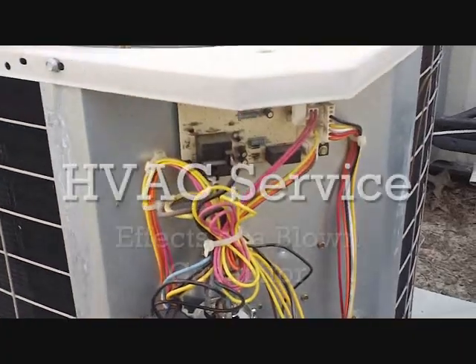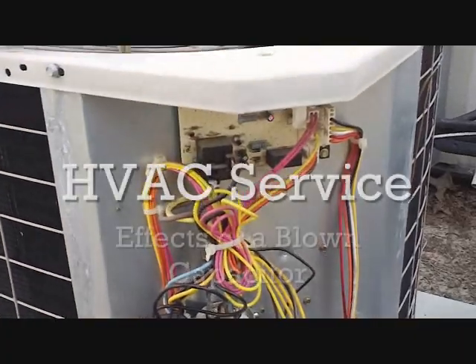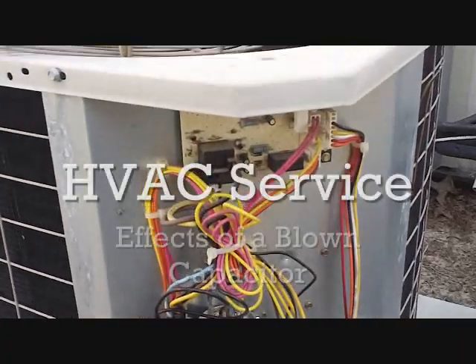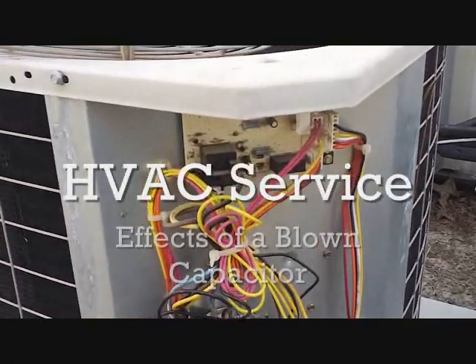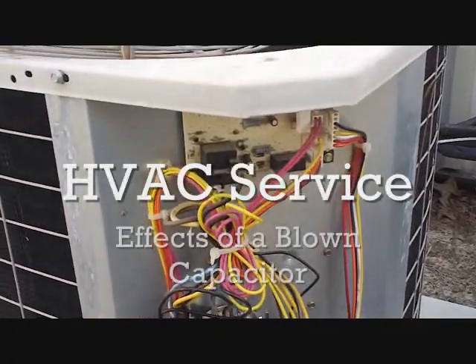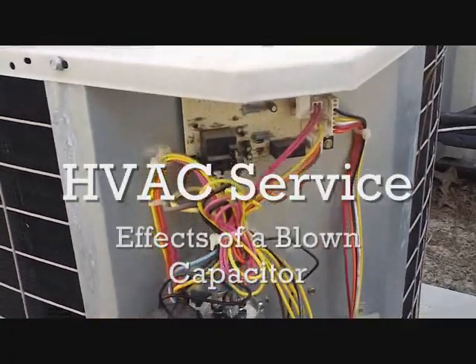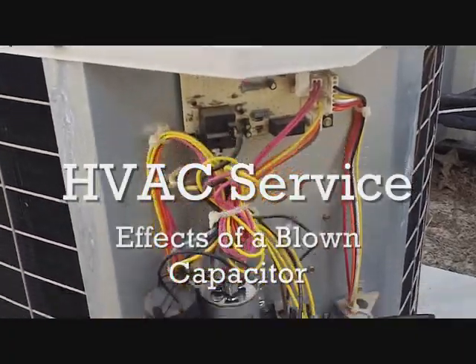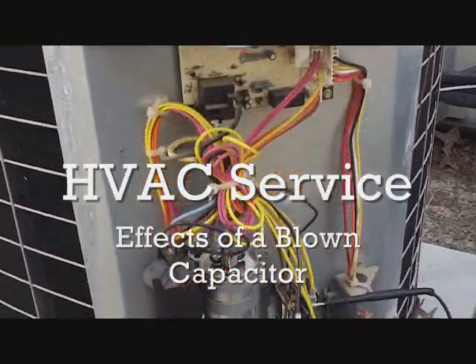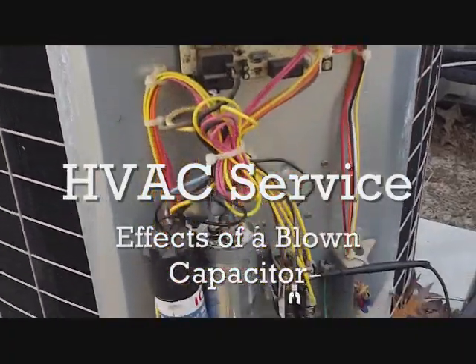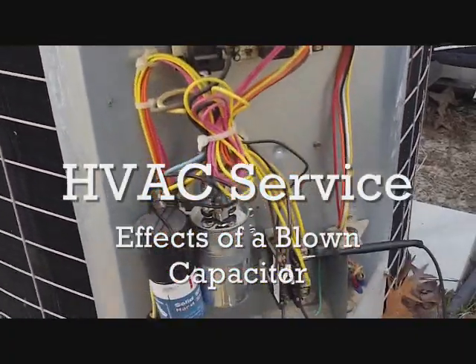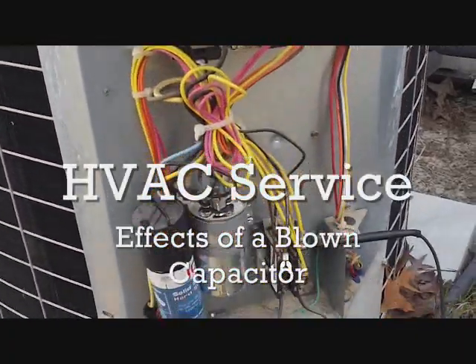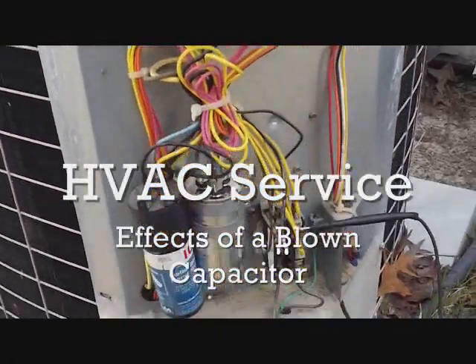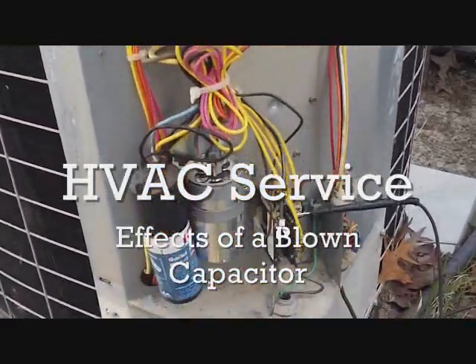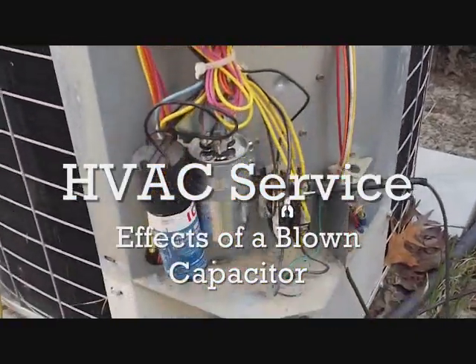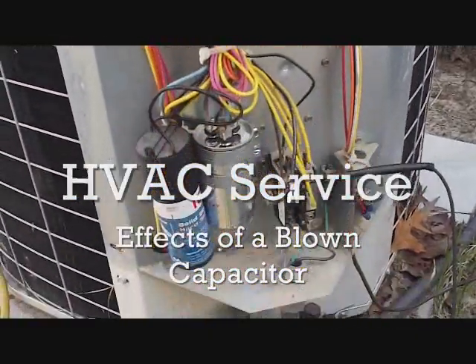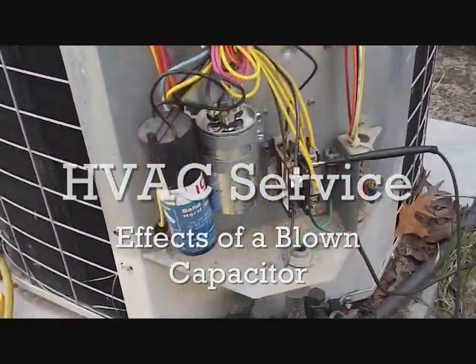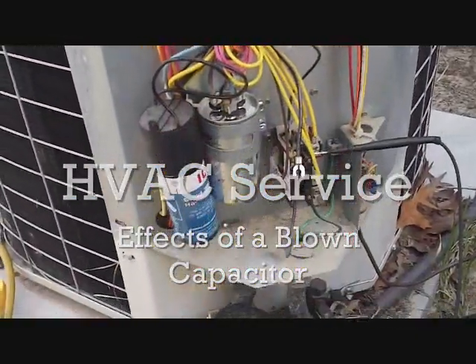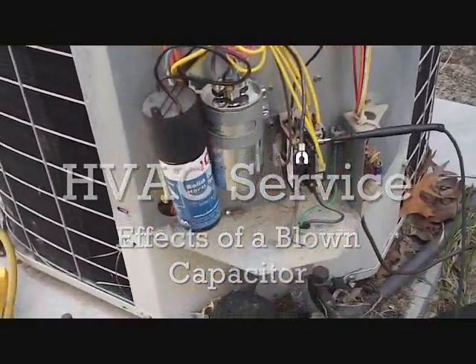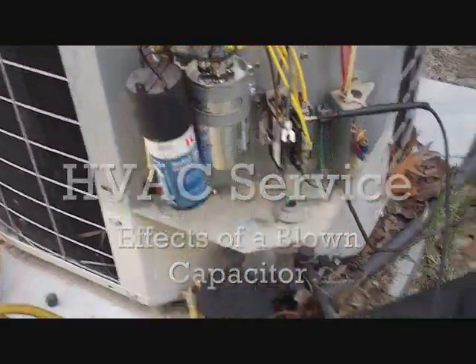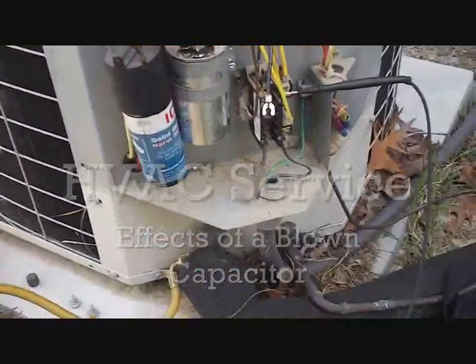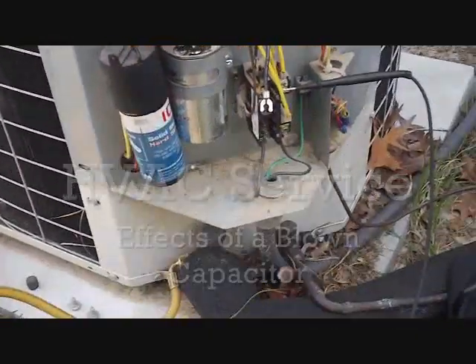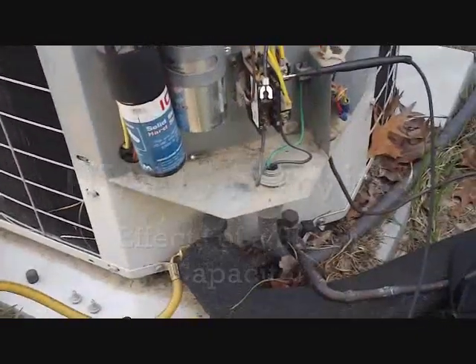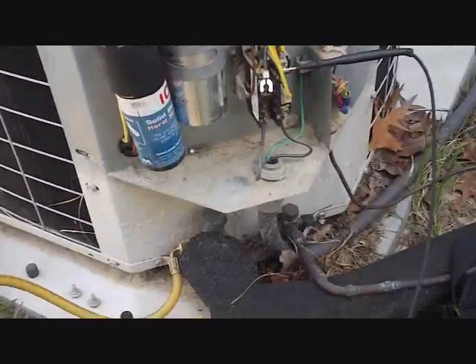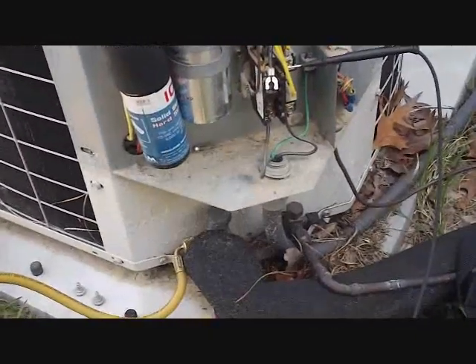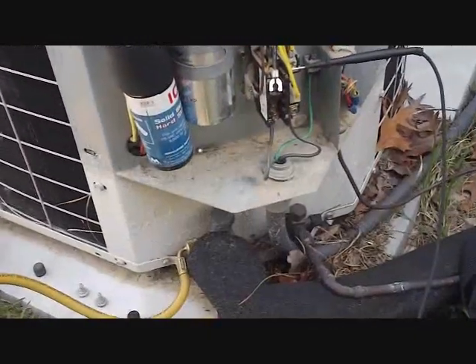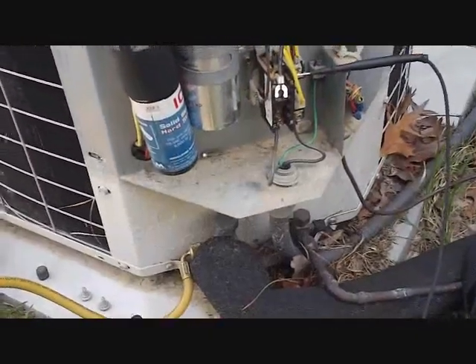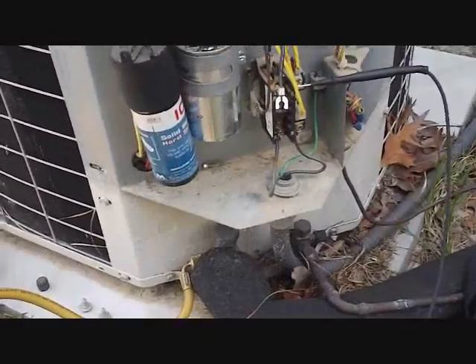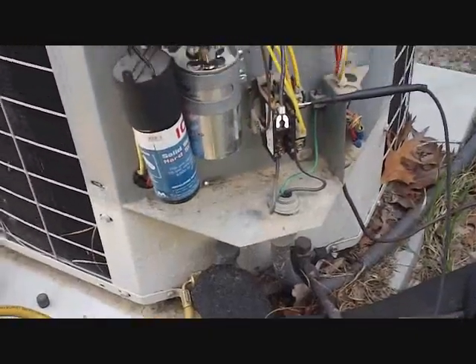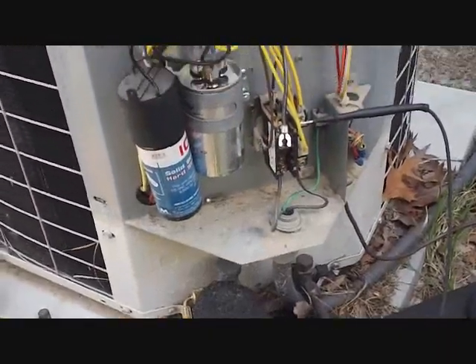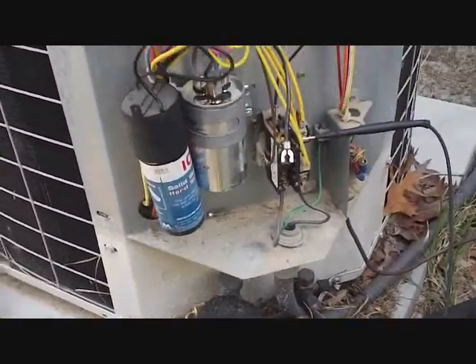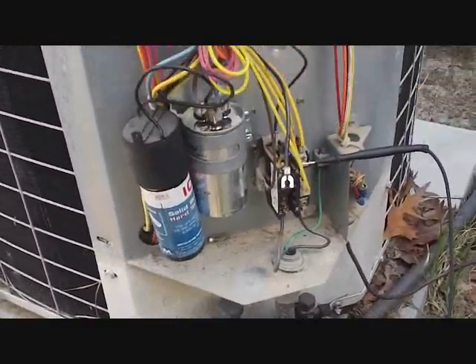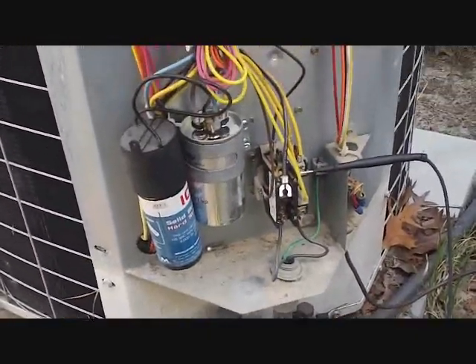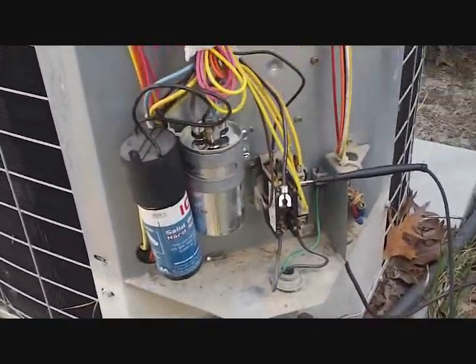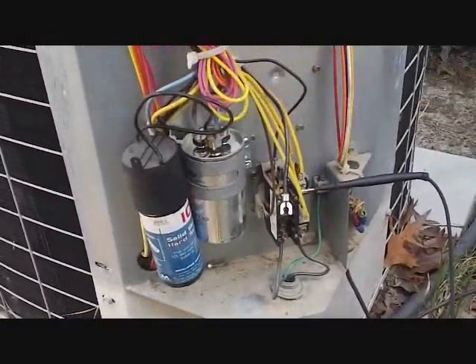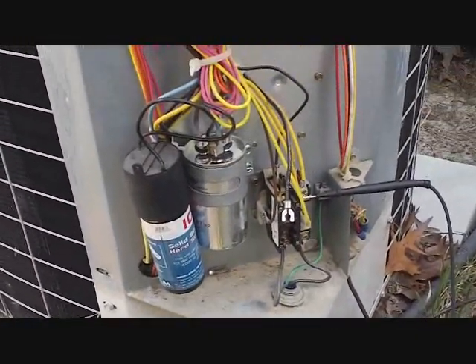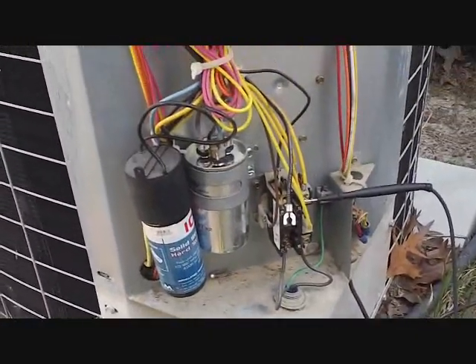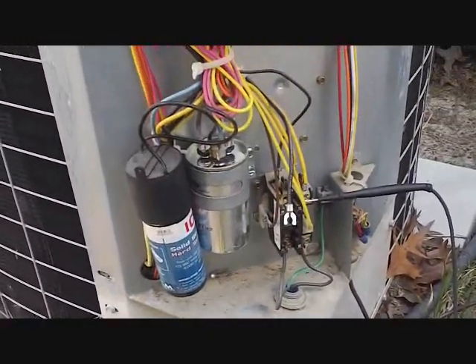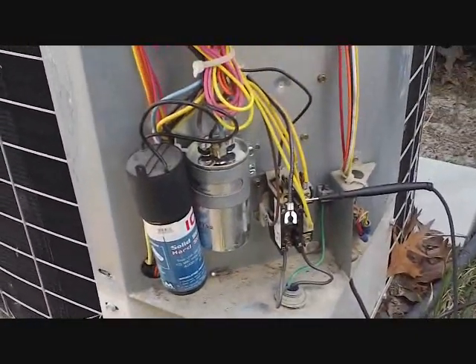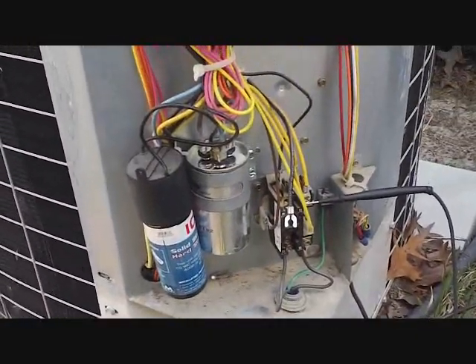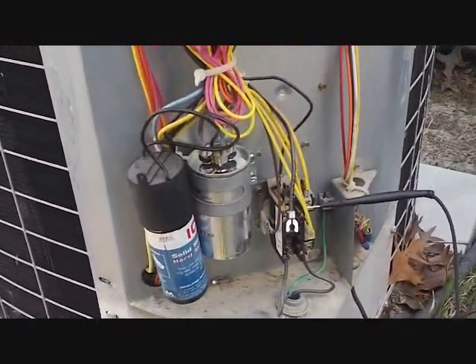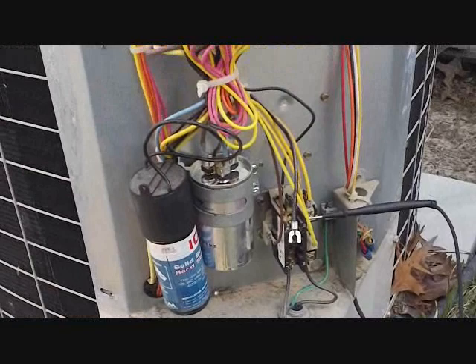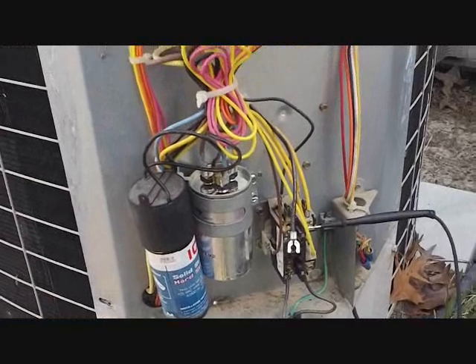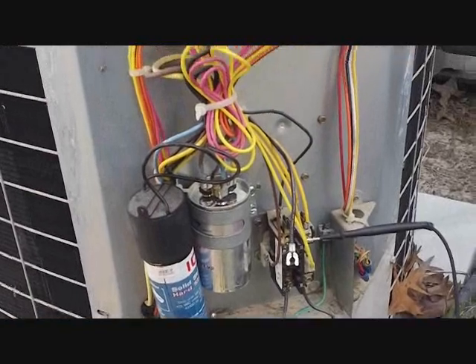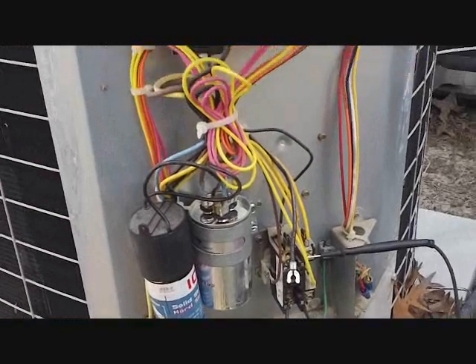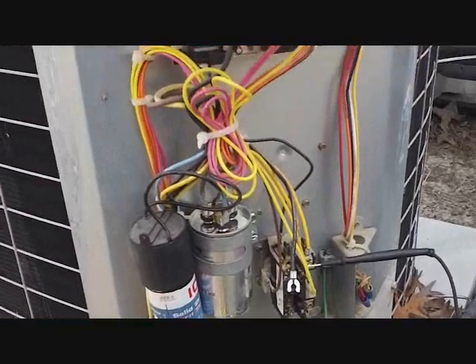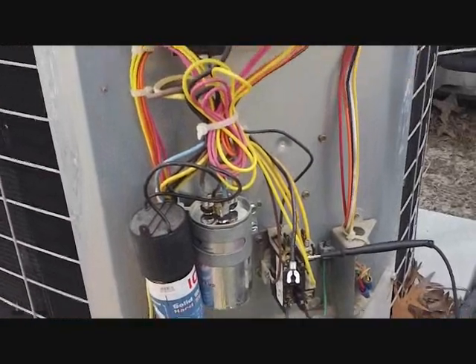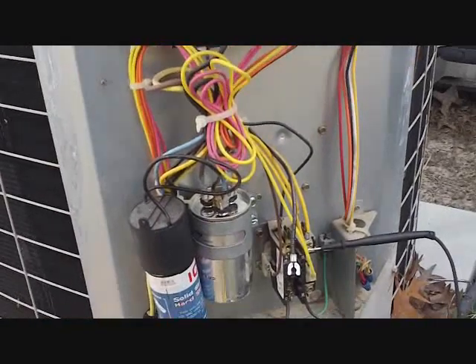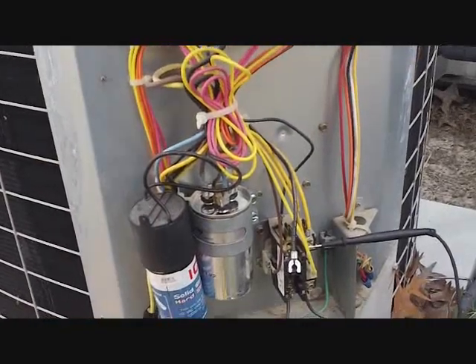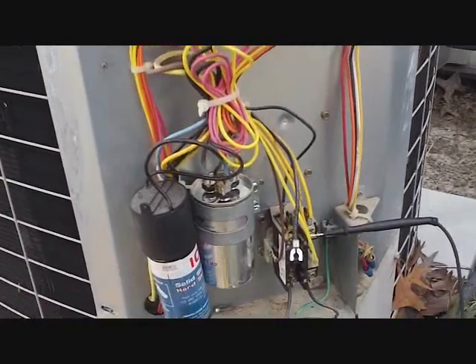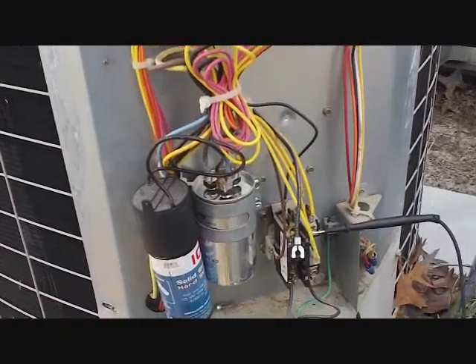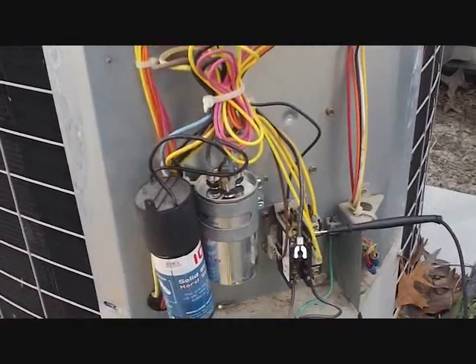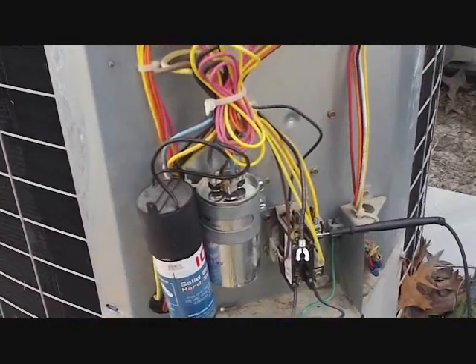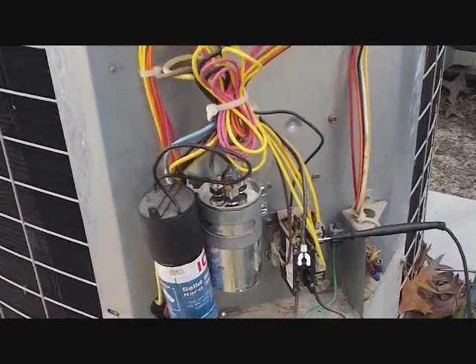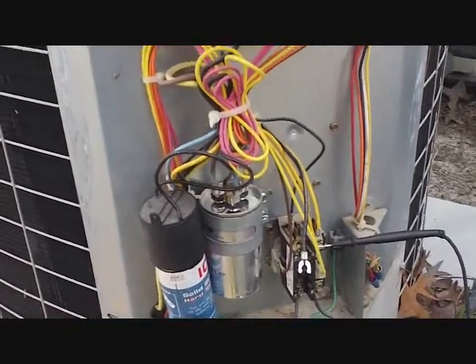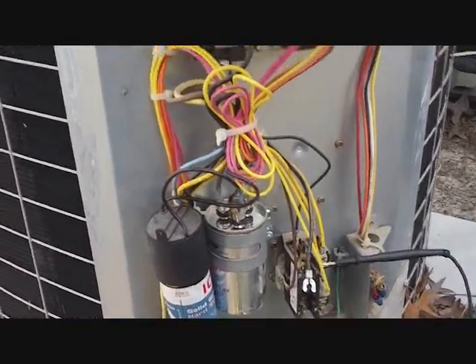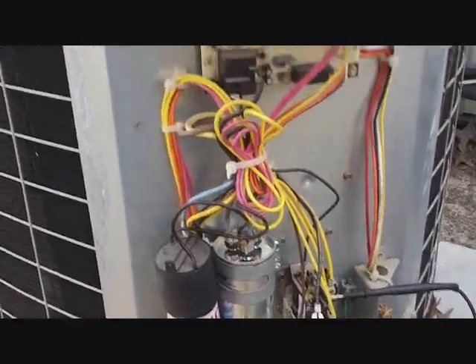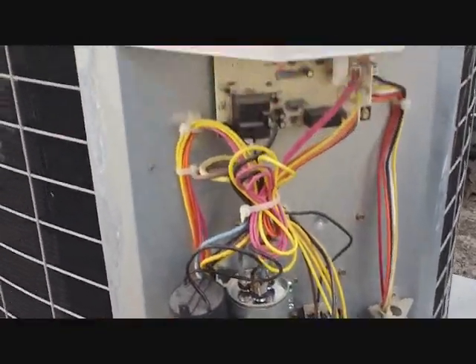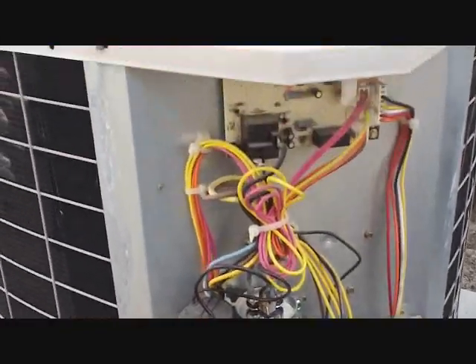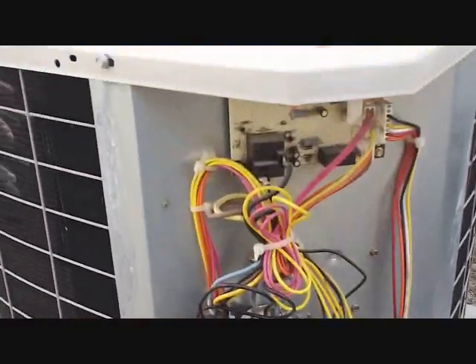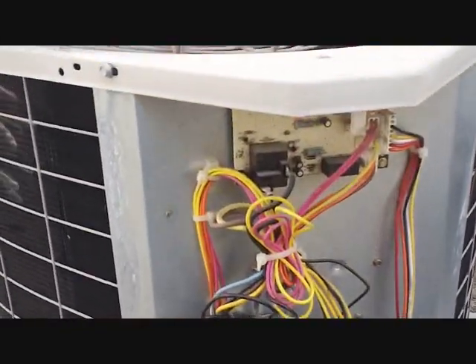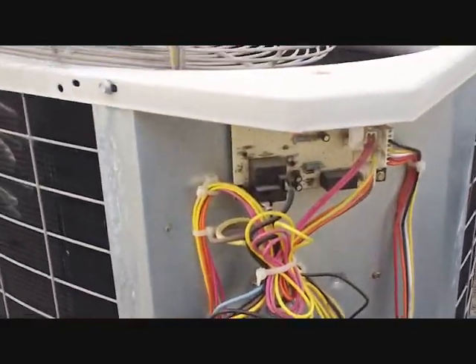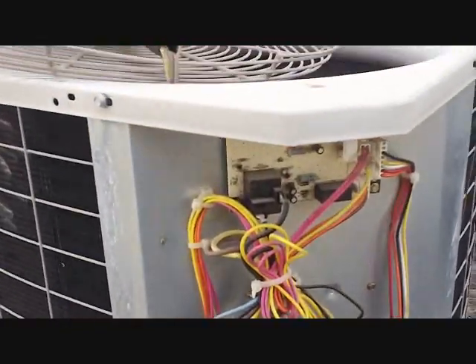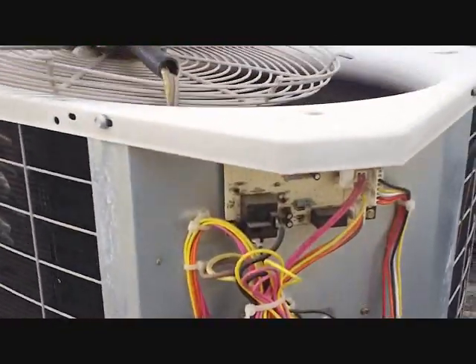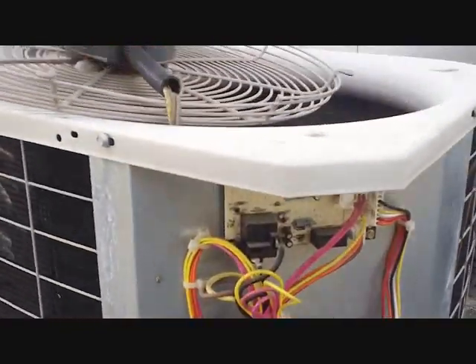We got our little Bryant Builders model unit out here from about eight or ten years ago, and a complaint of no cooling.